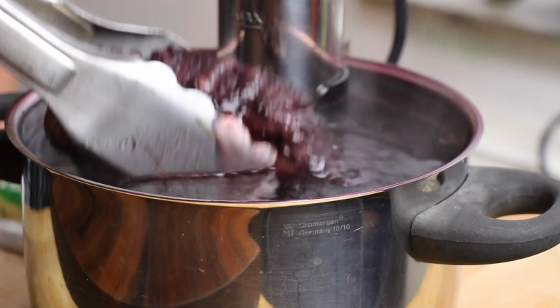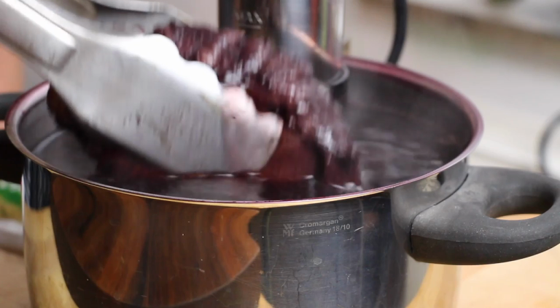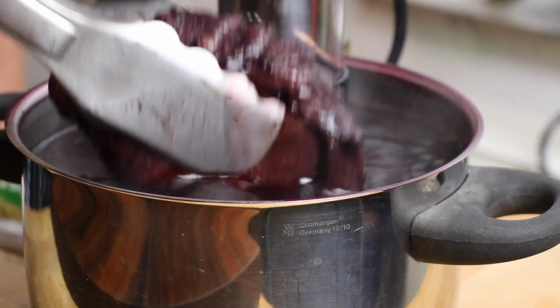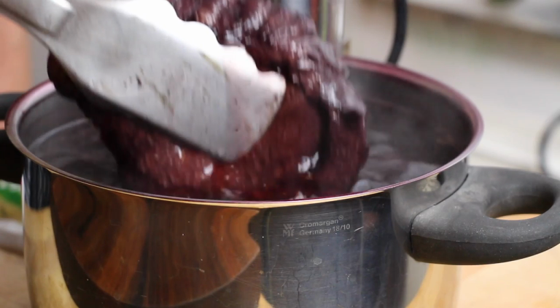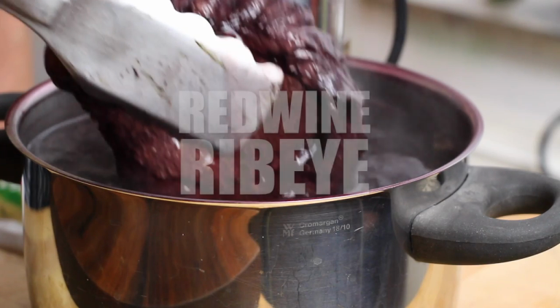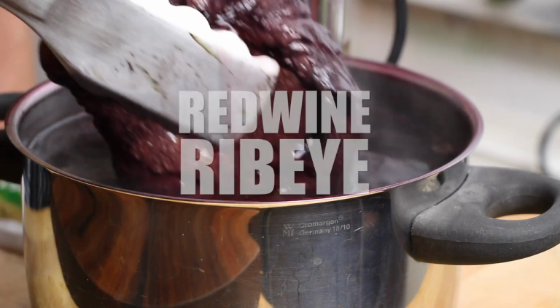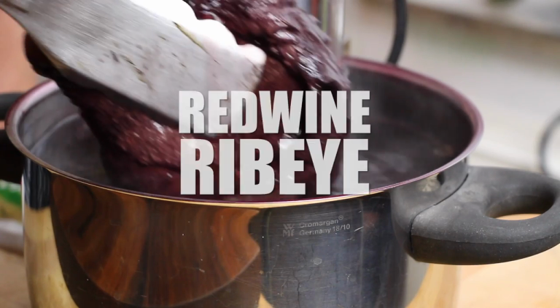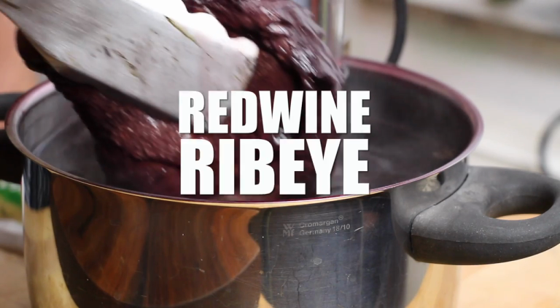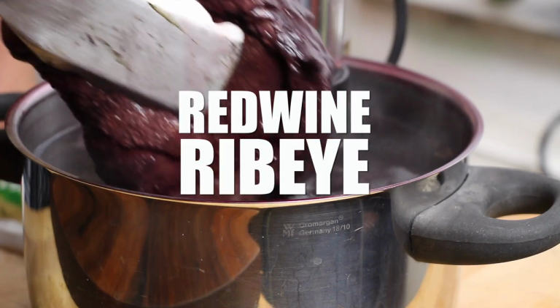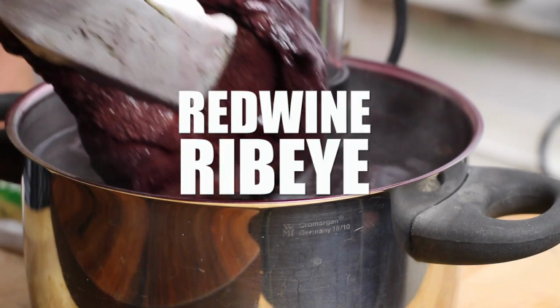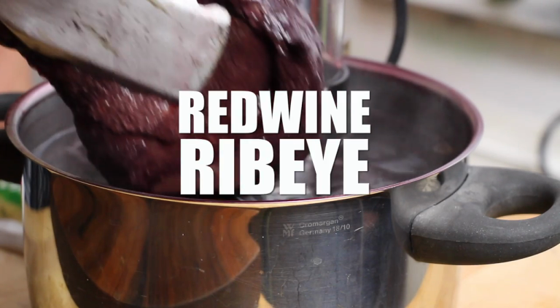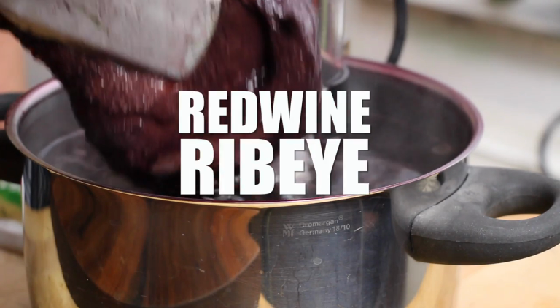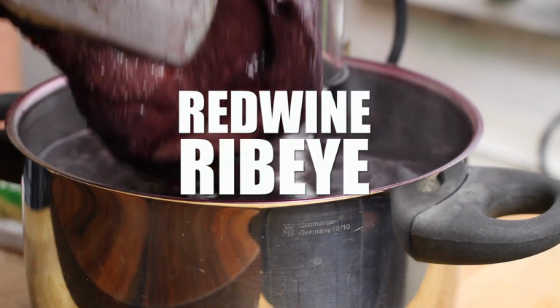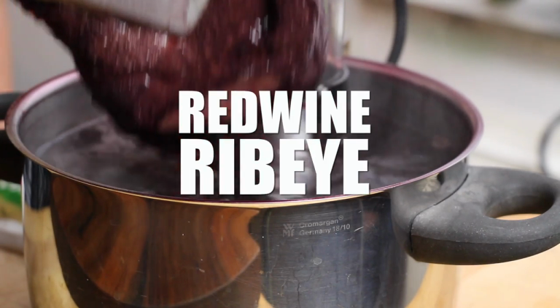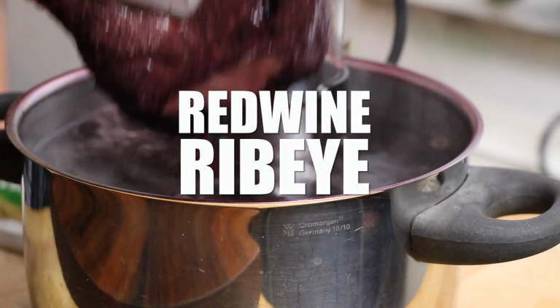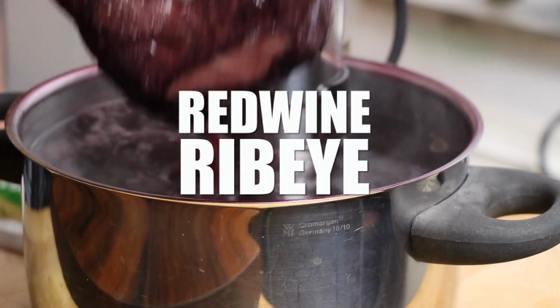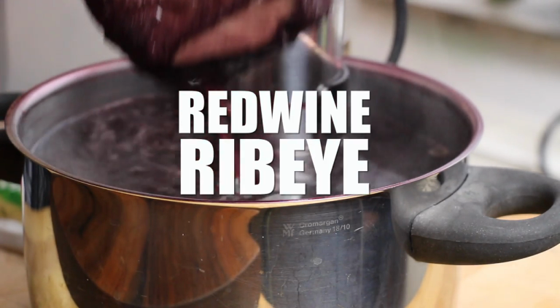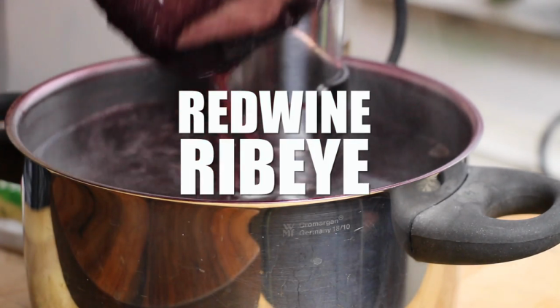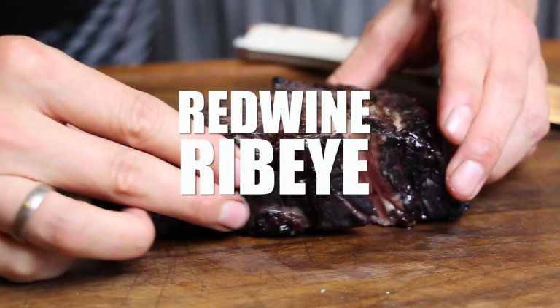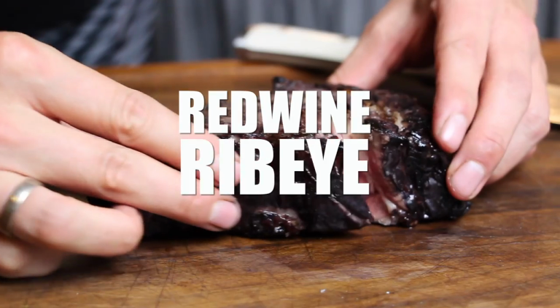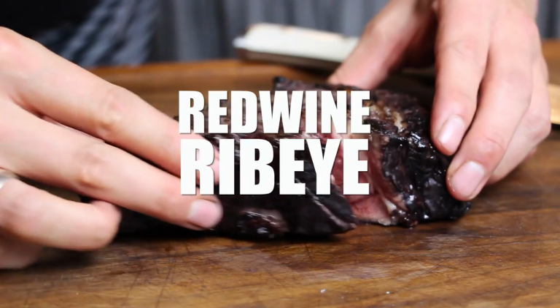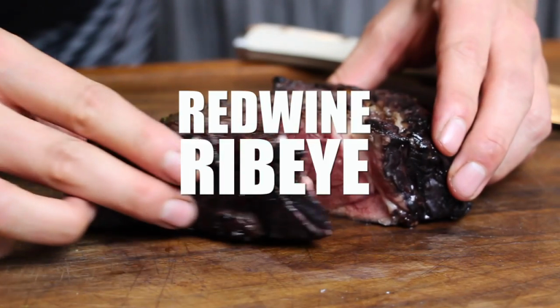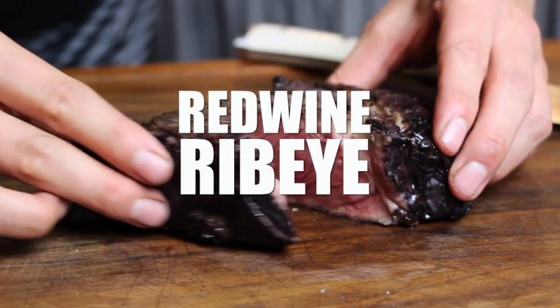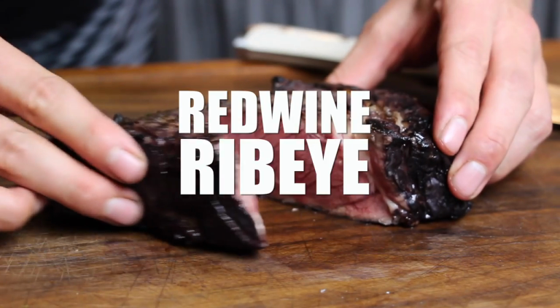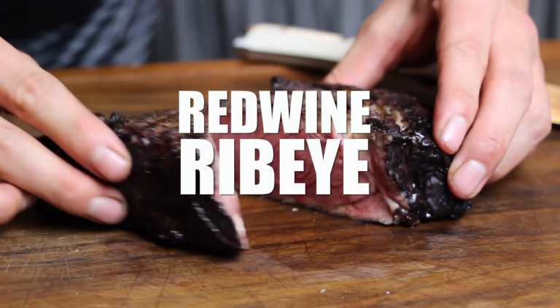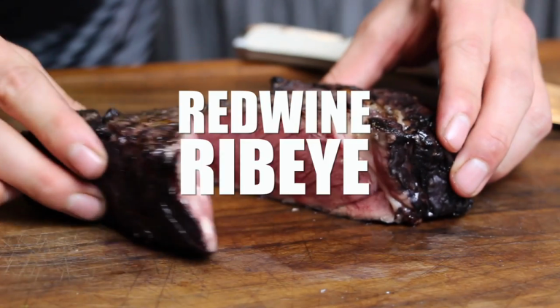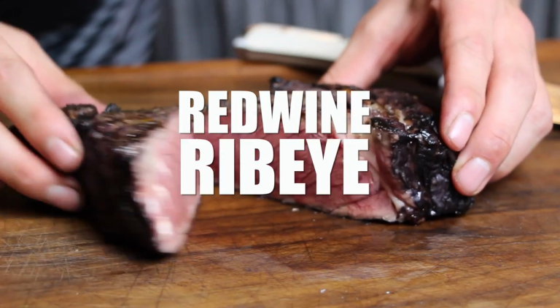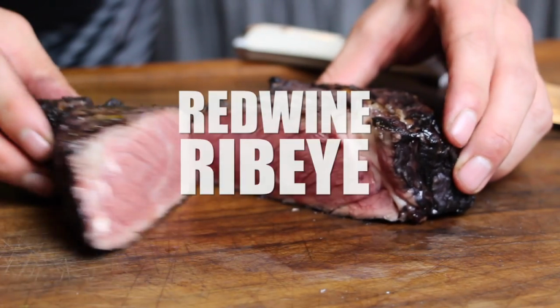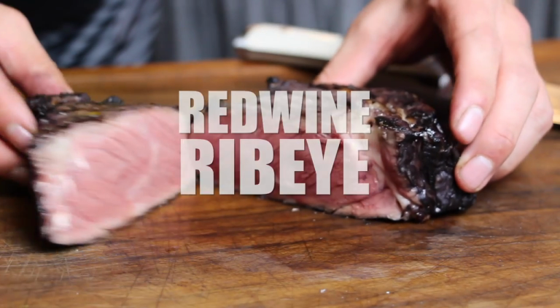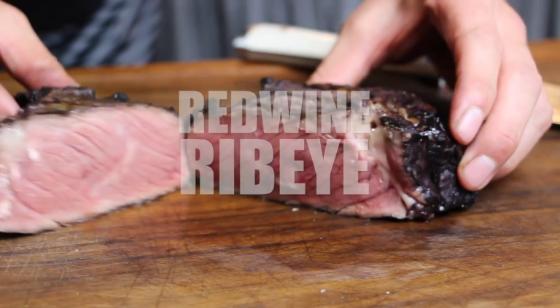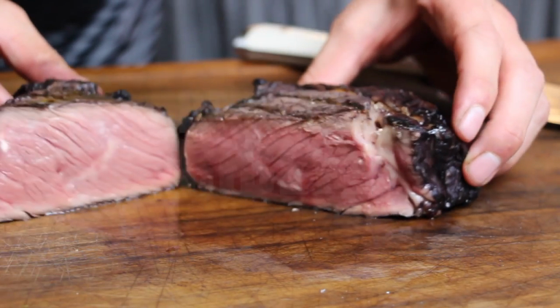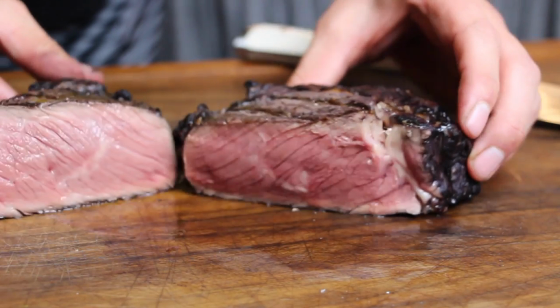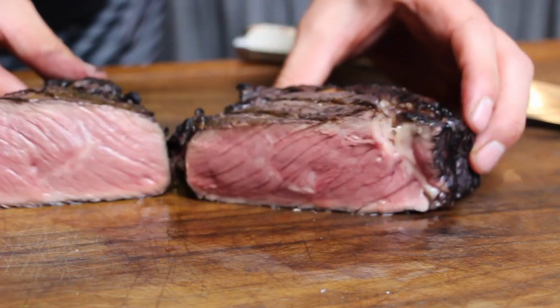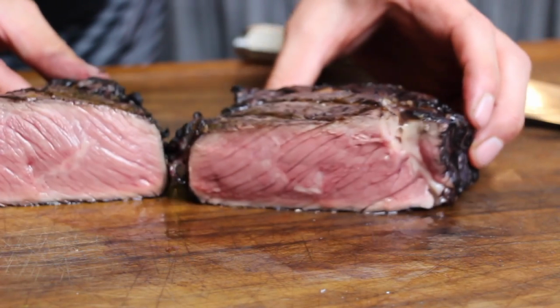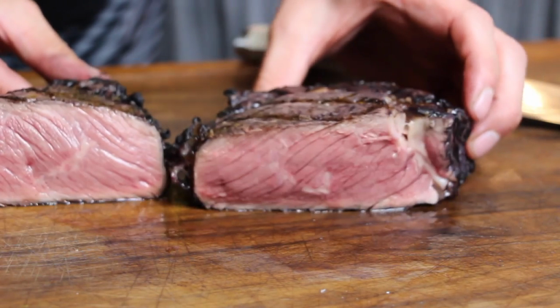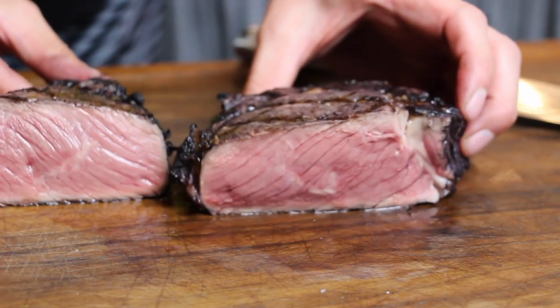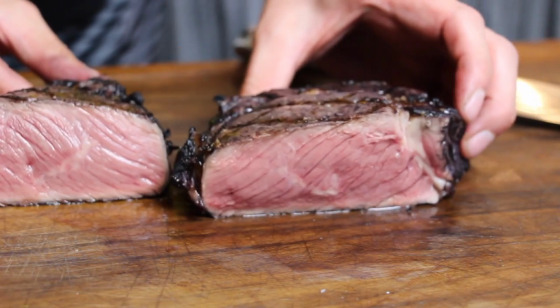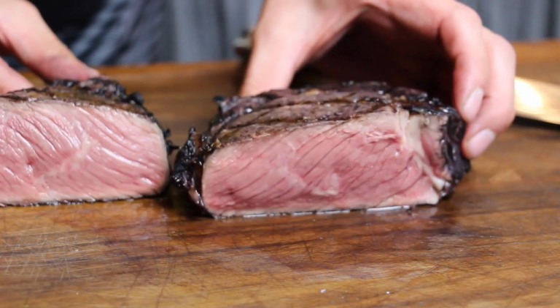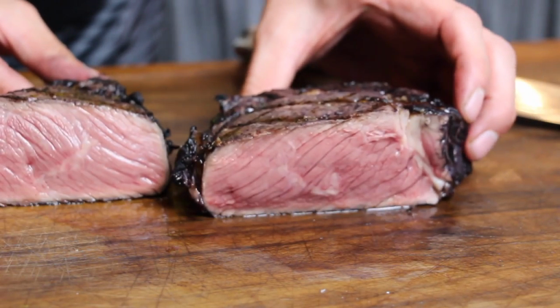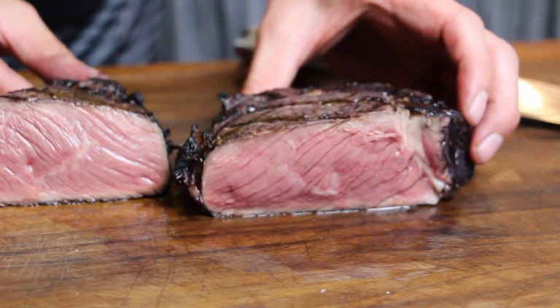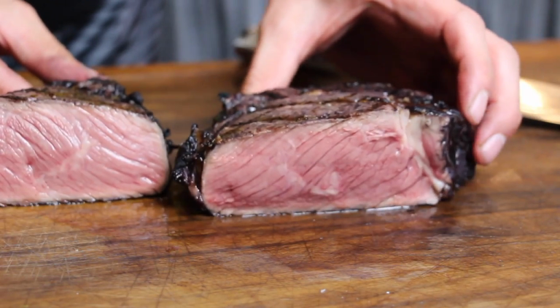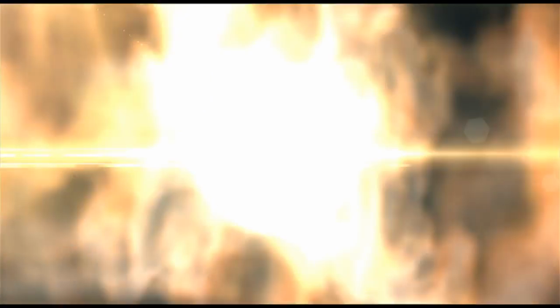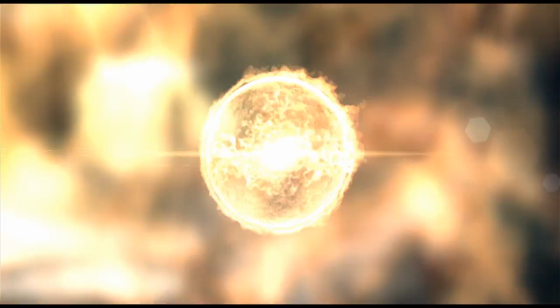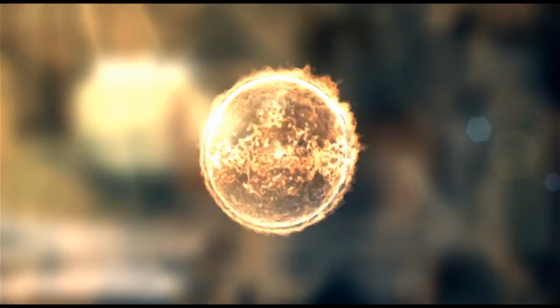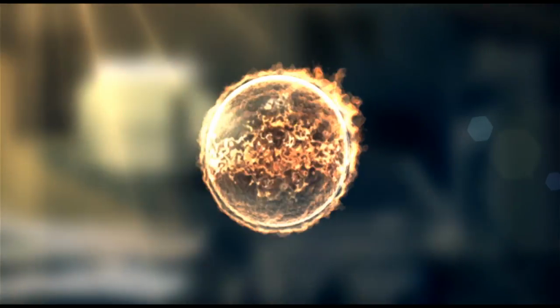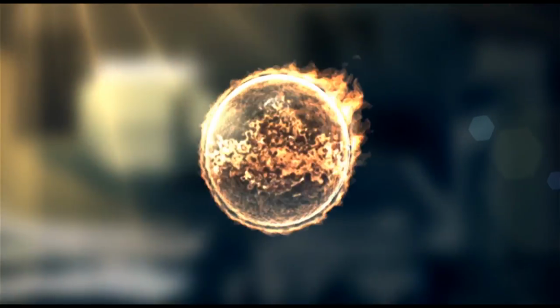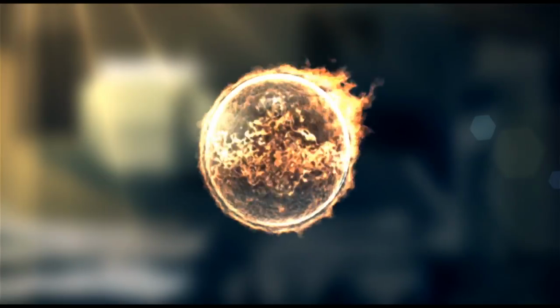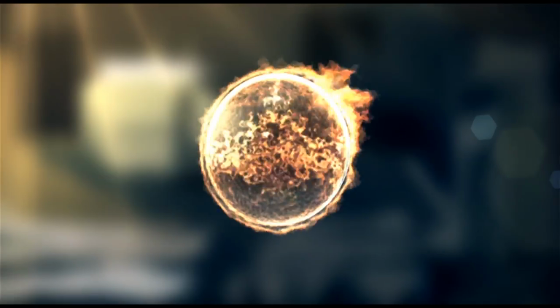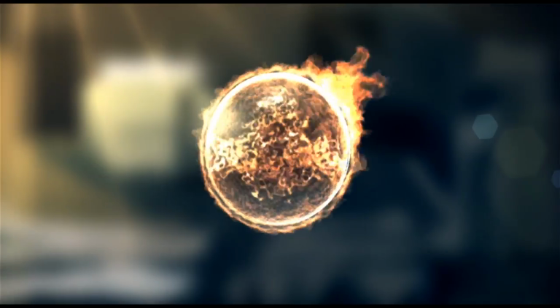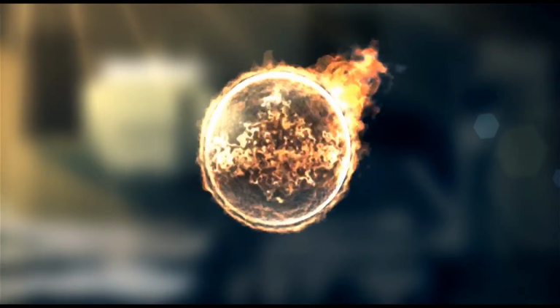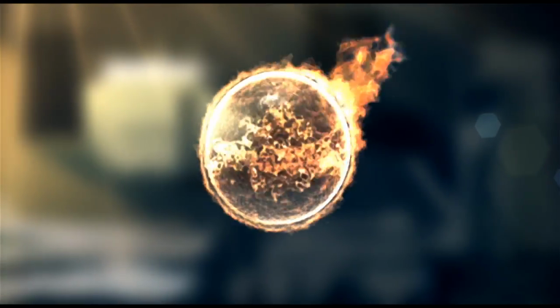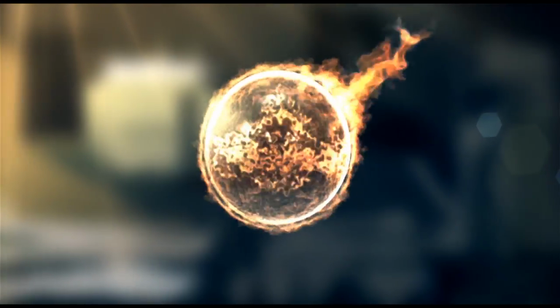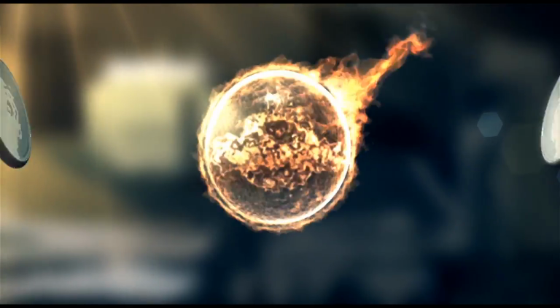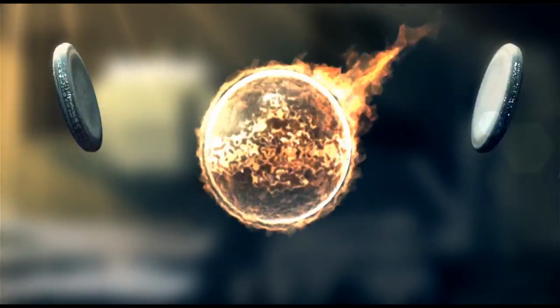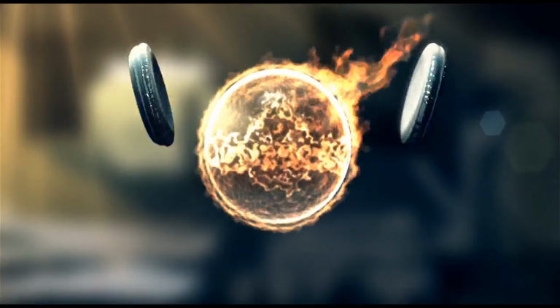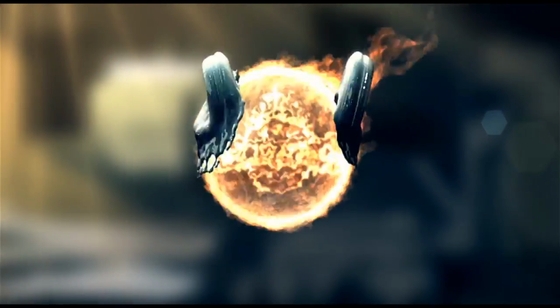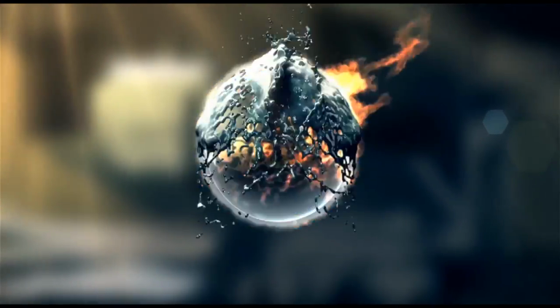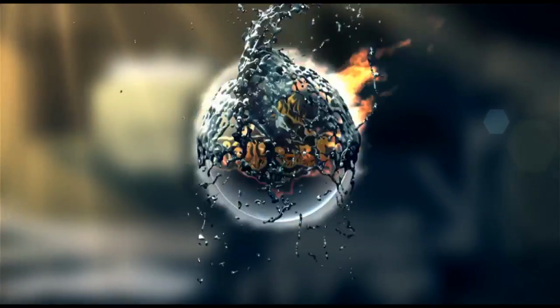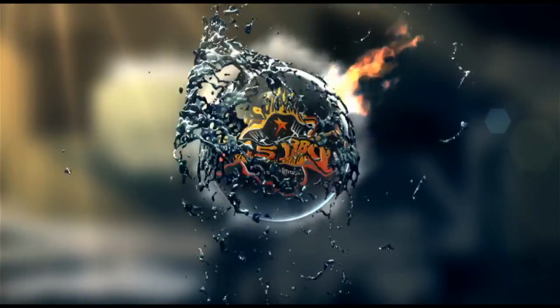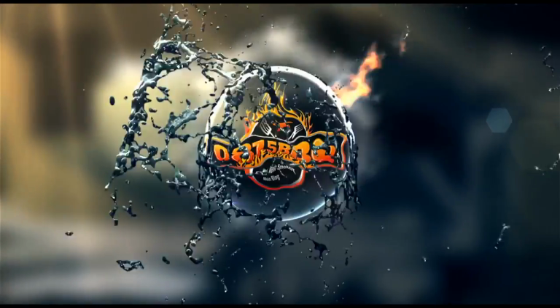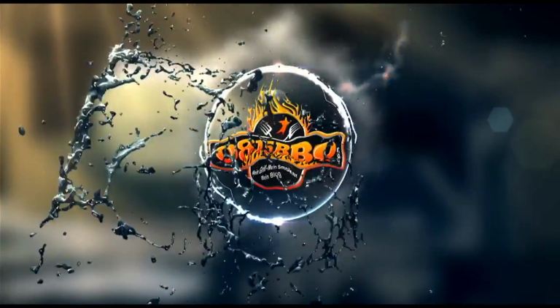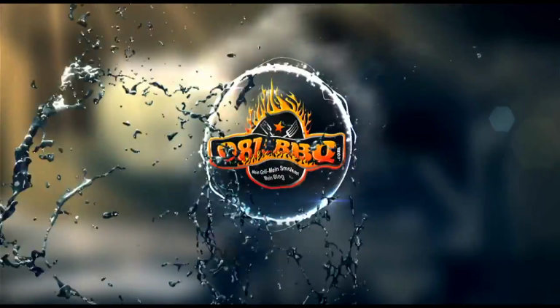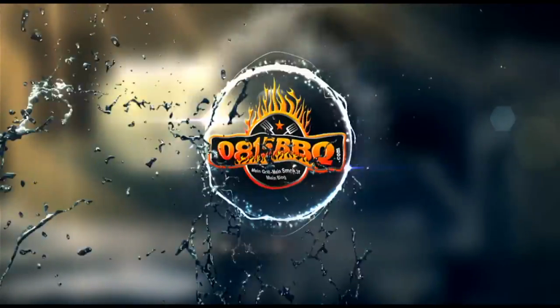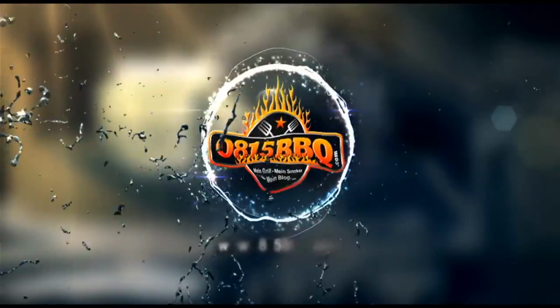Alright folks, today I'm going to show you how to prepare a red wine flavored ribeye. Time to grill!